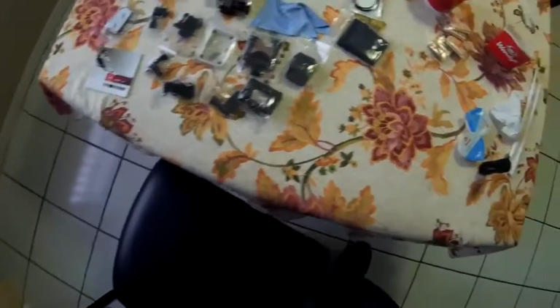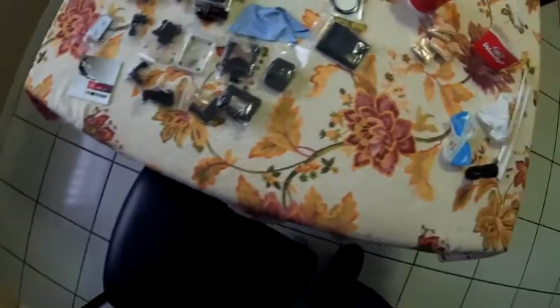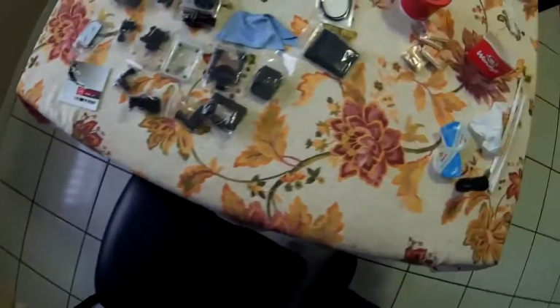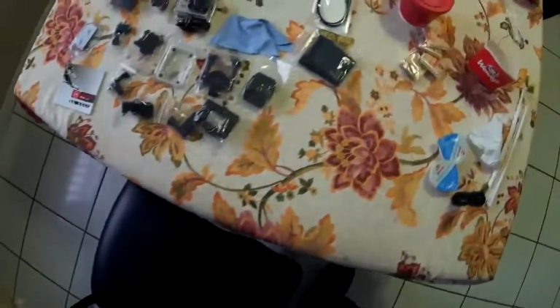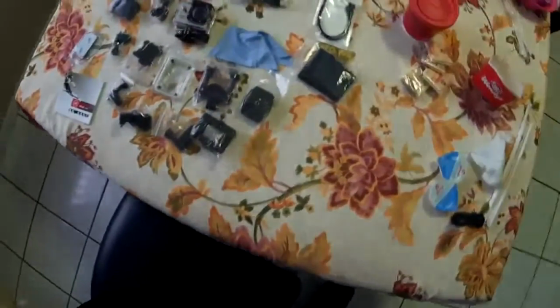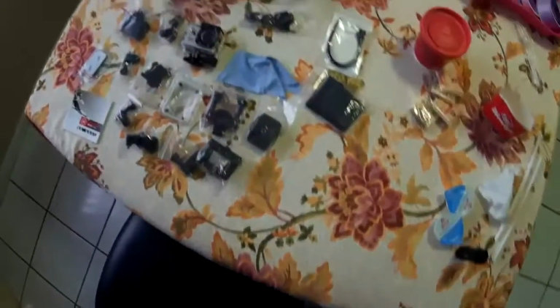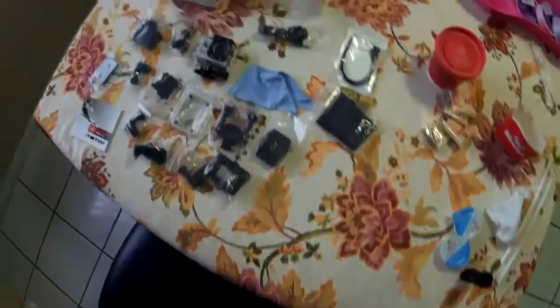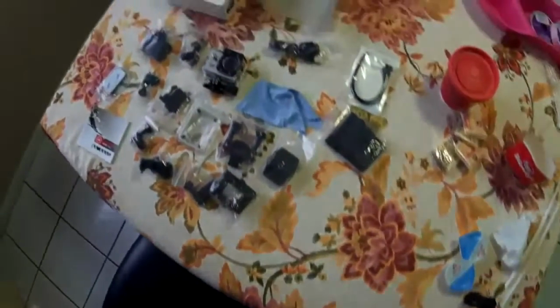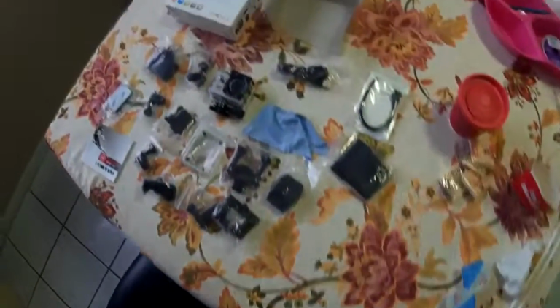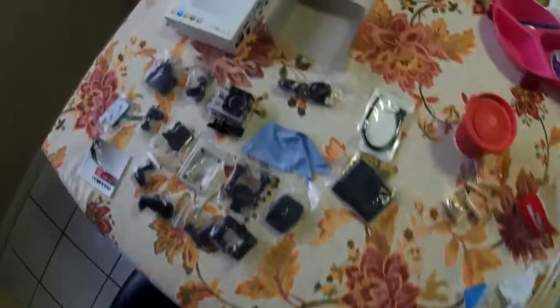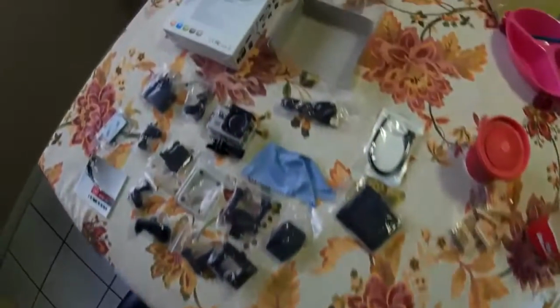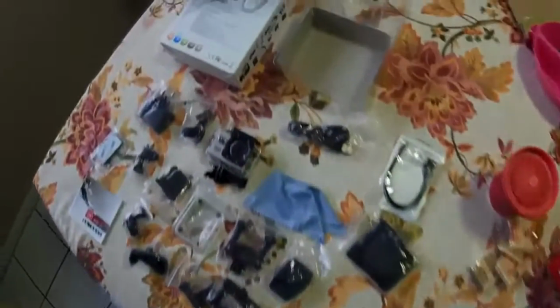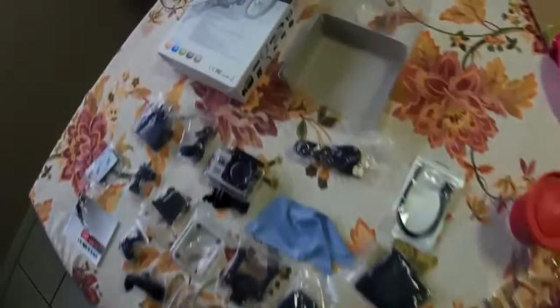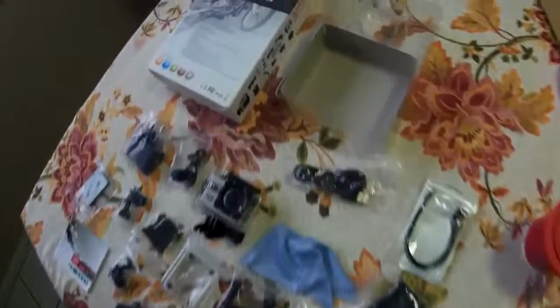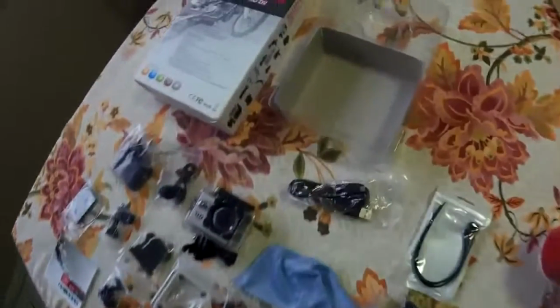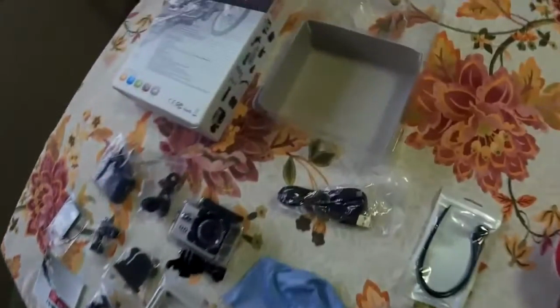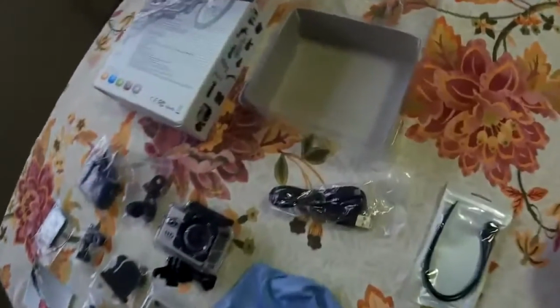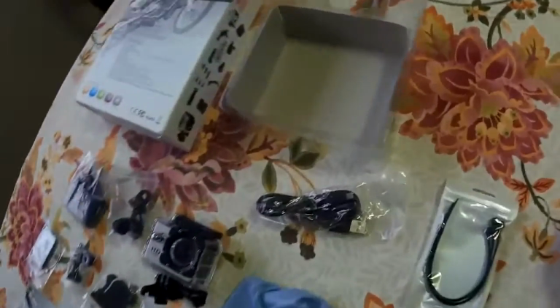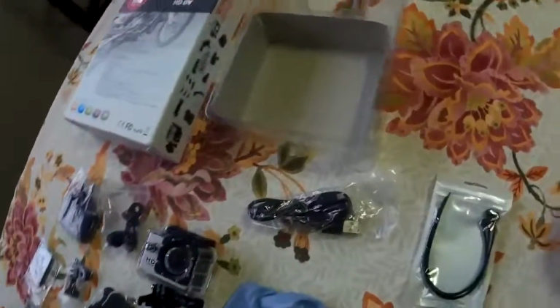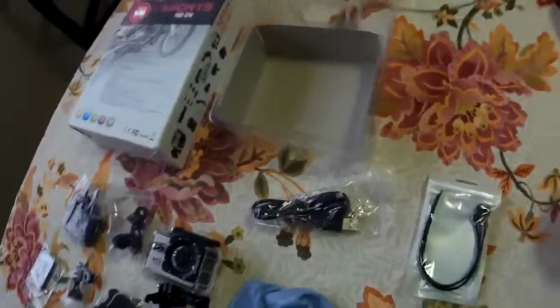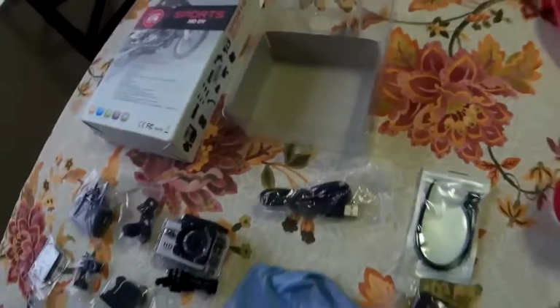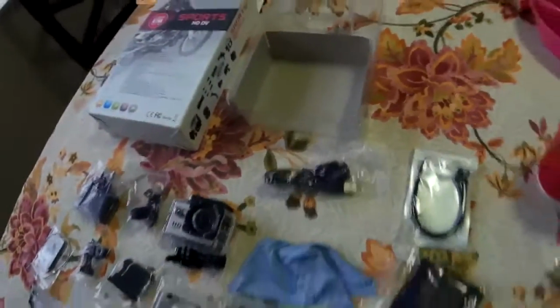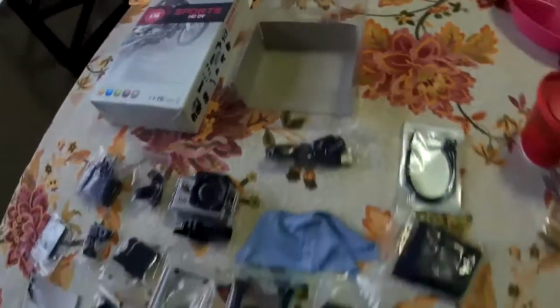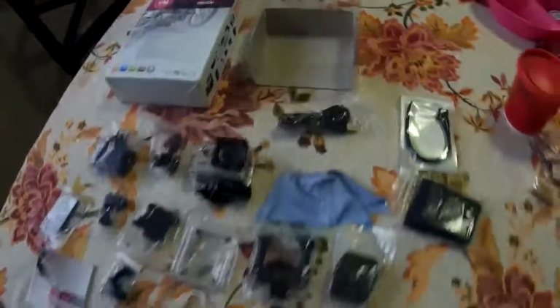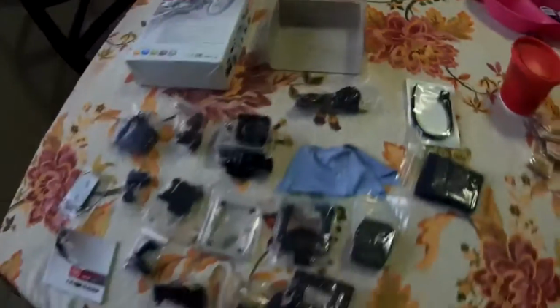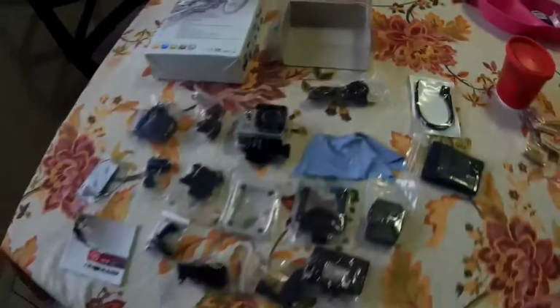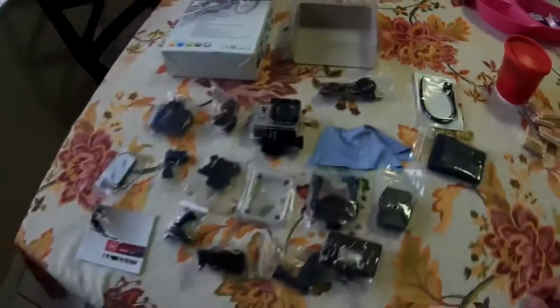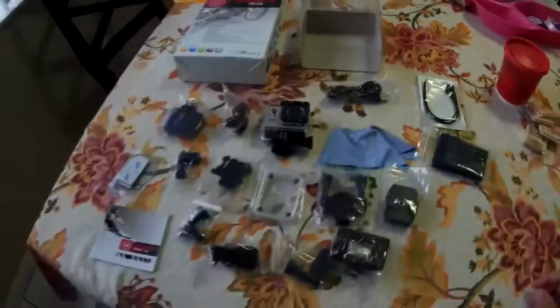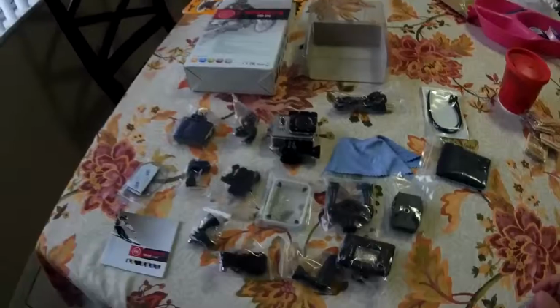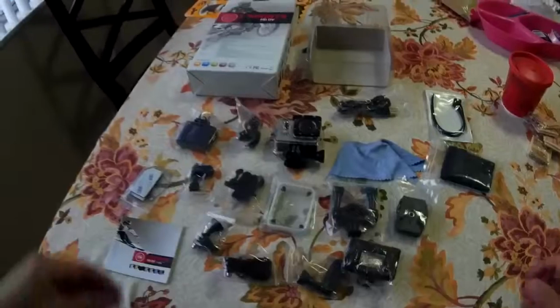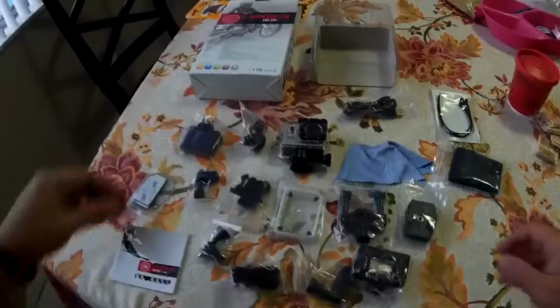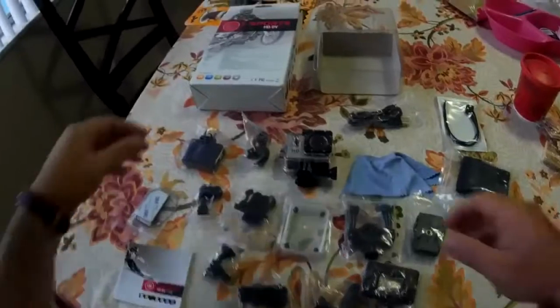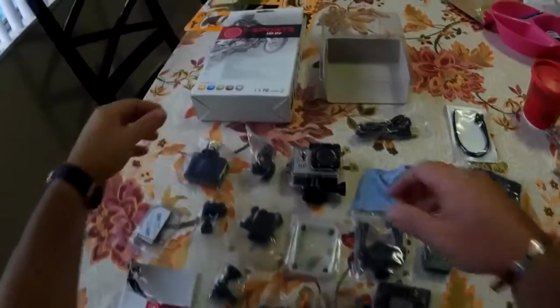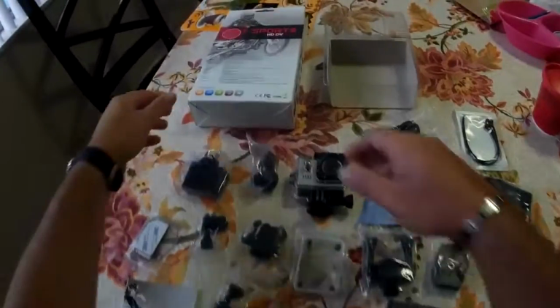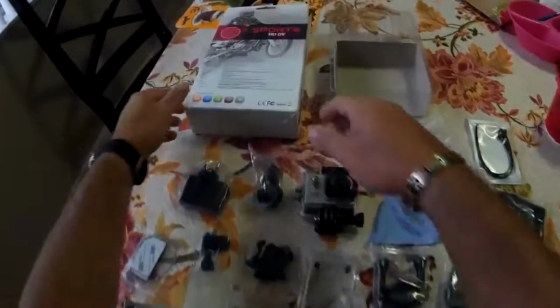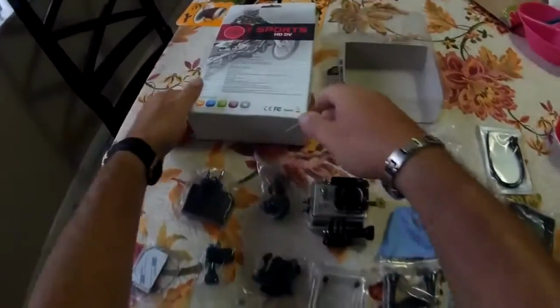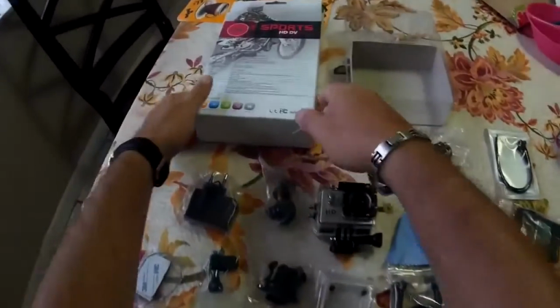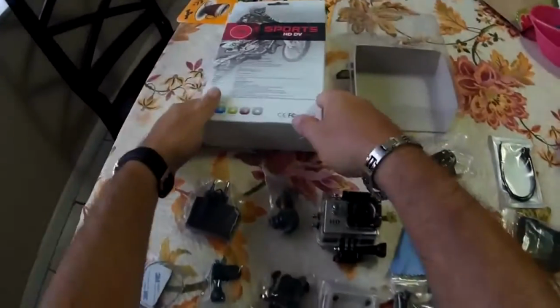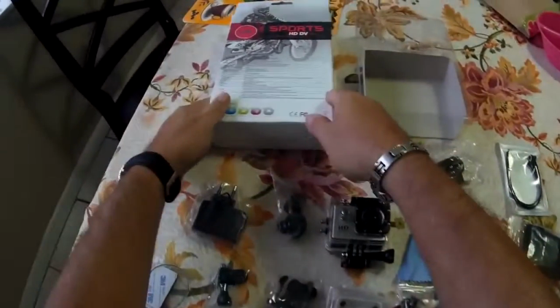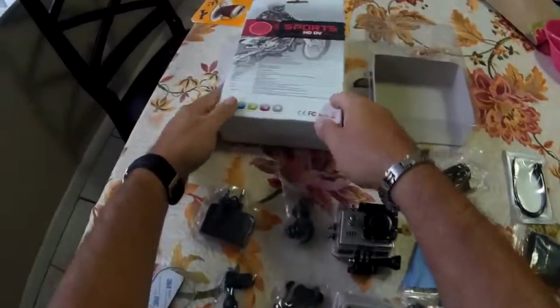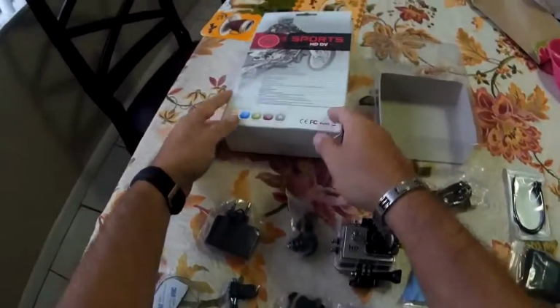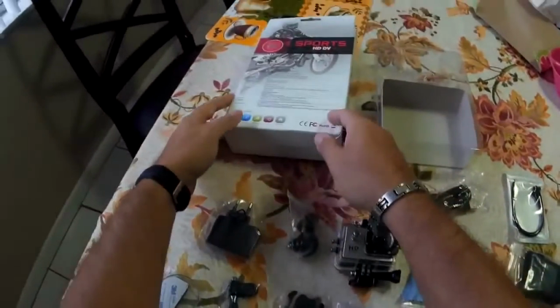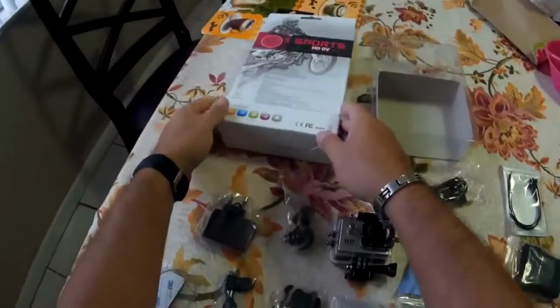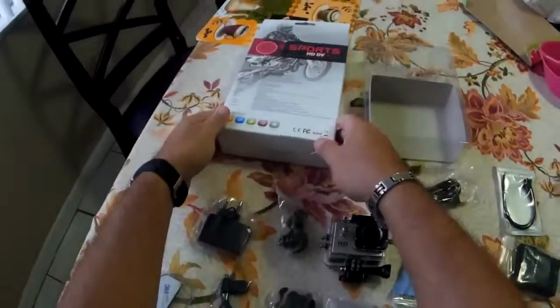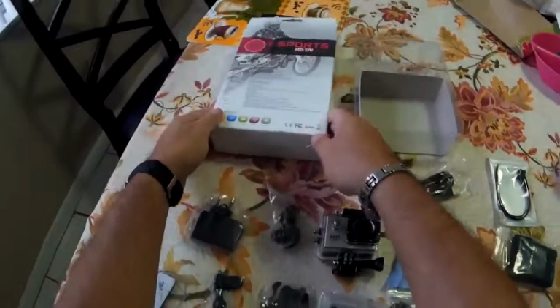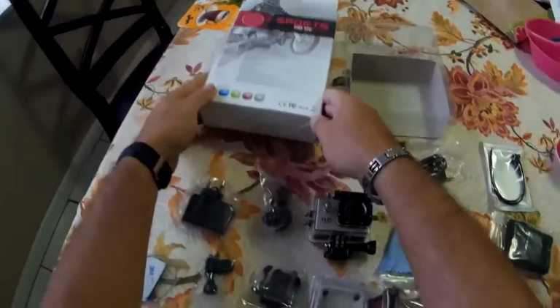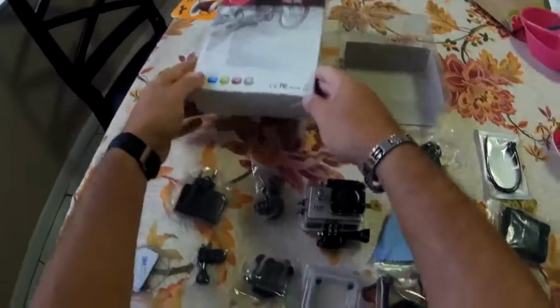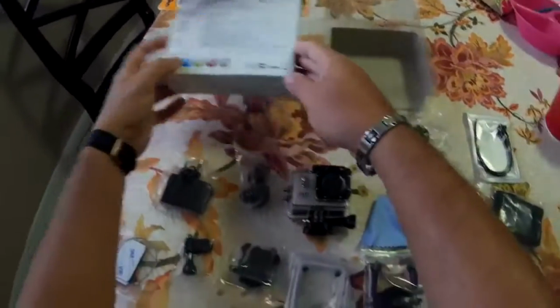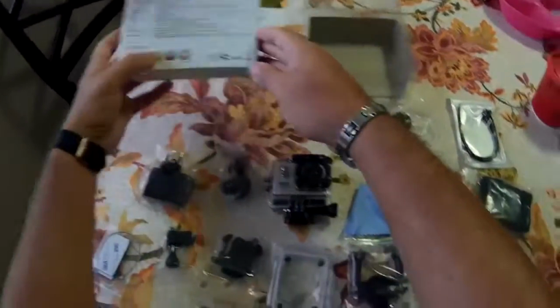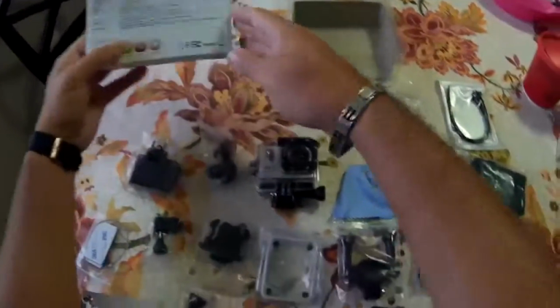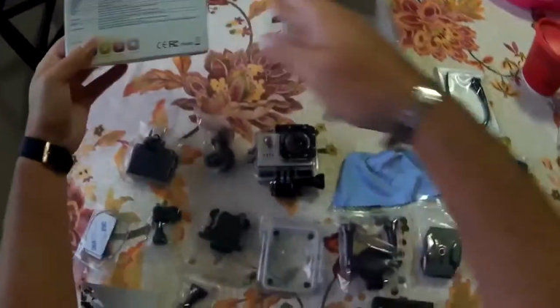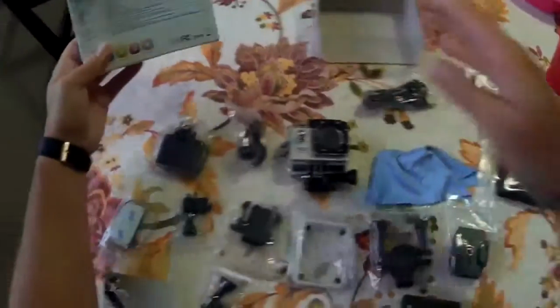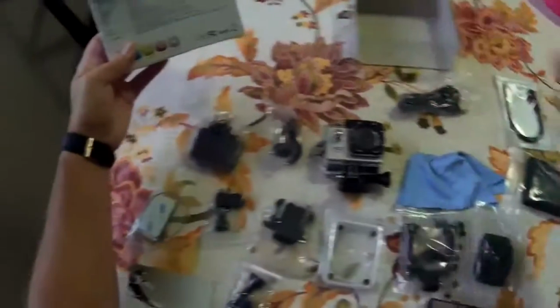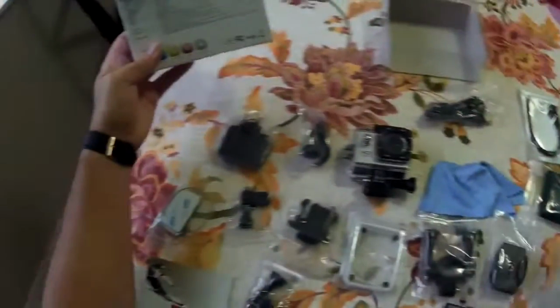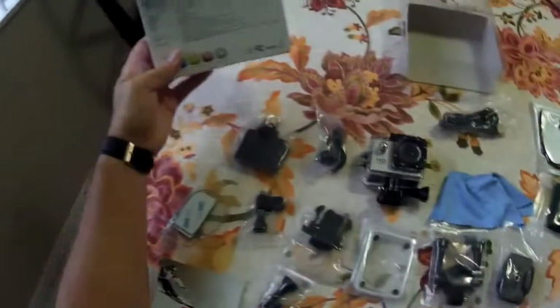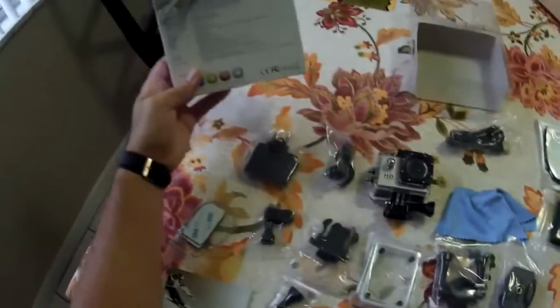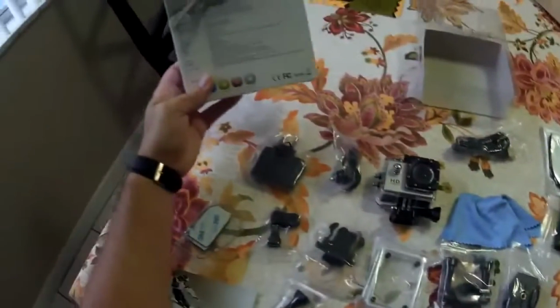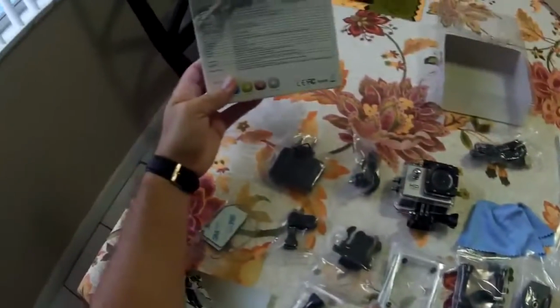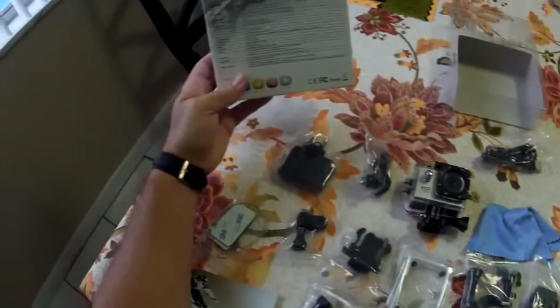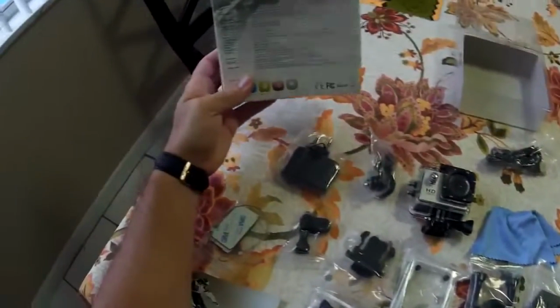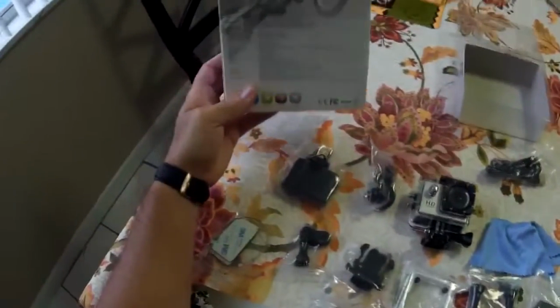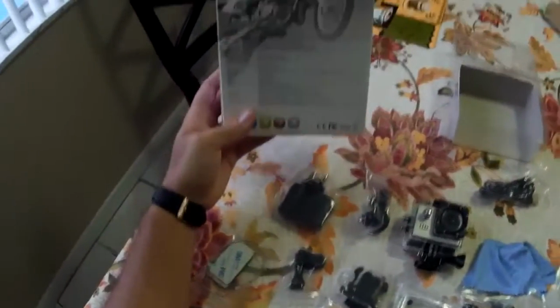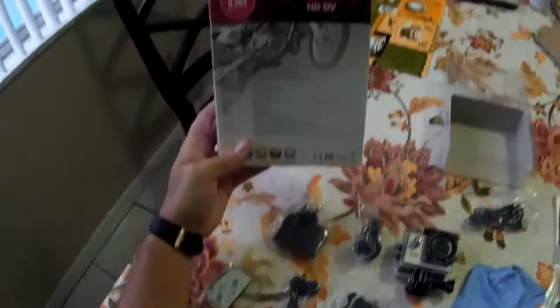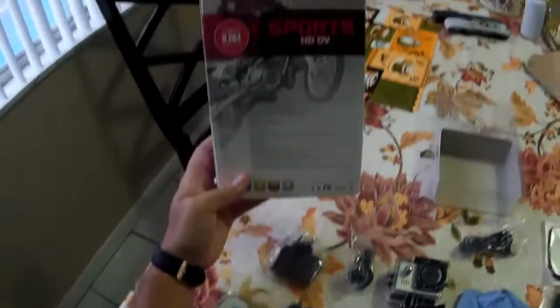Adapters, adapters, adapters. So let's see what the specs are and let's see what these pieces are.